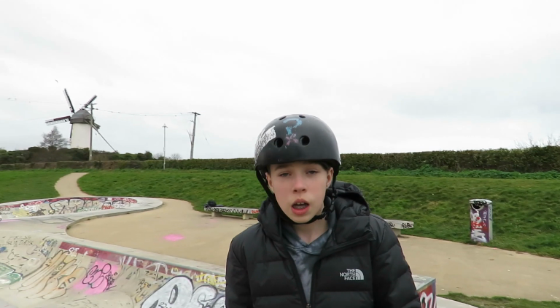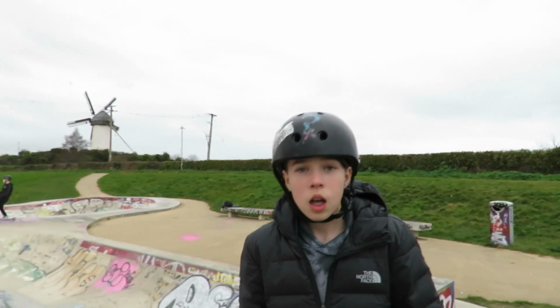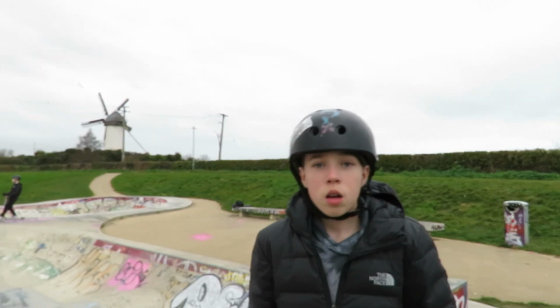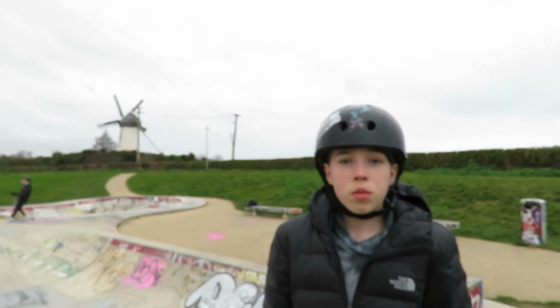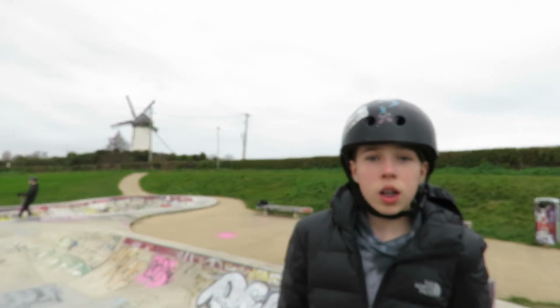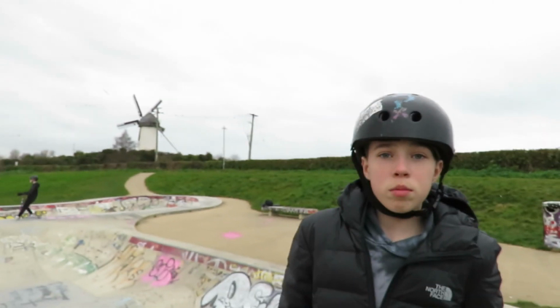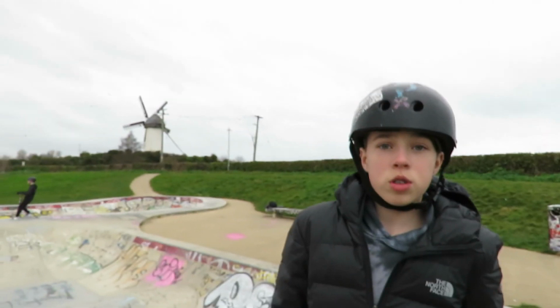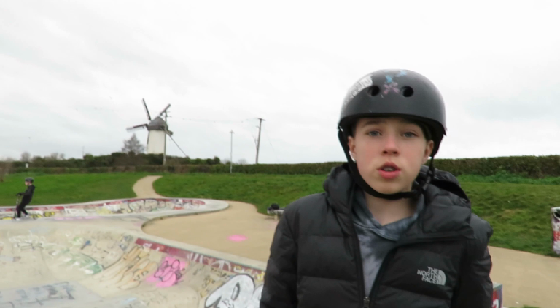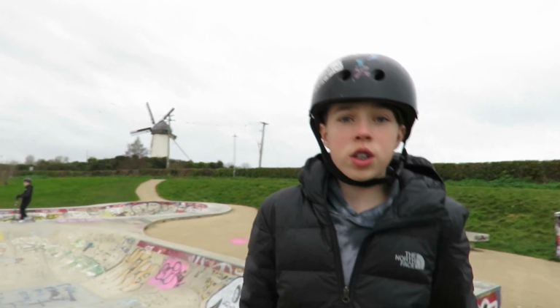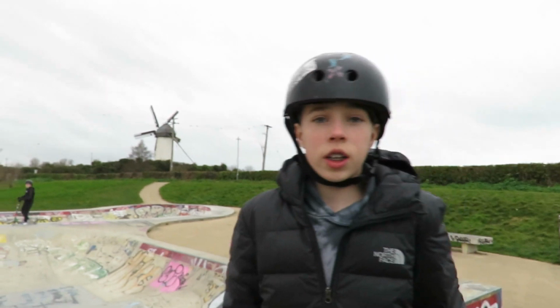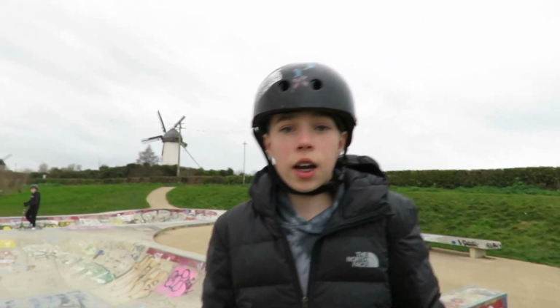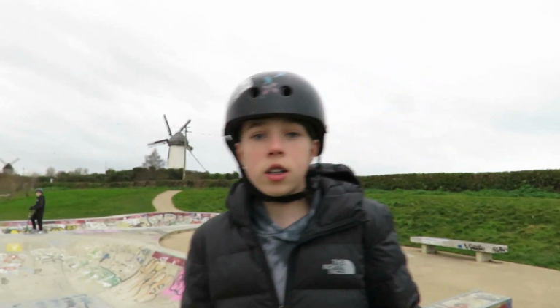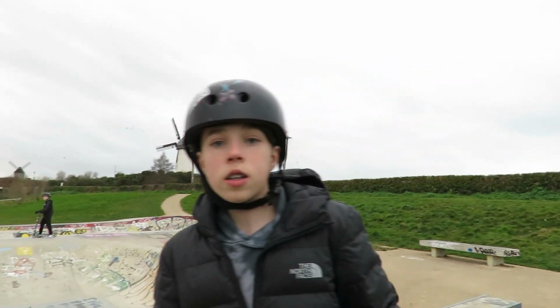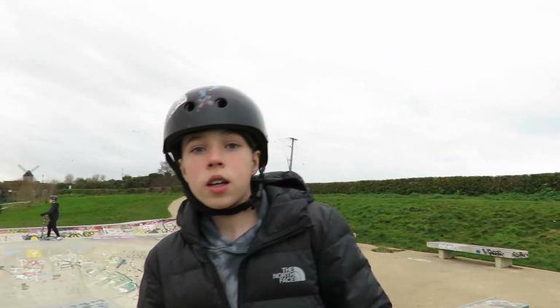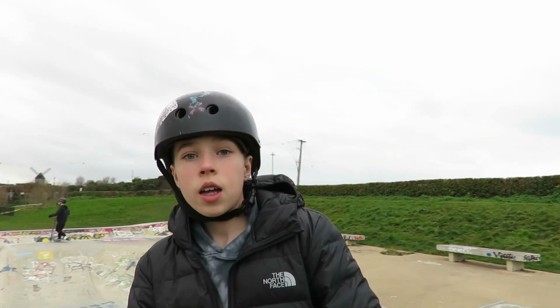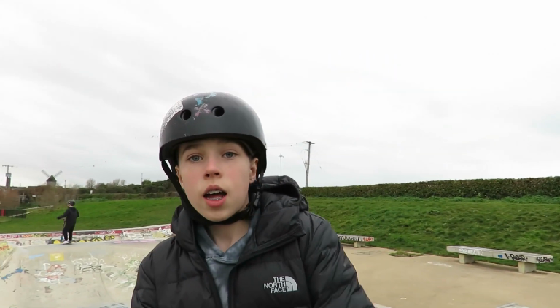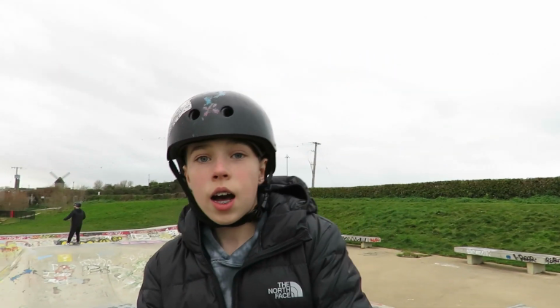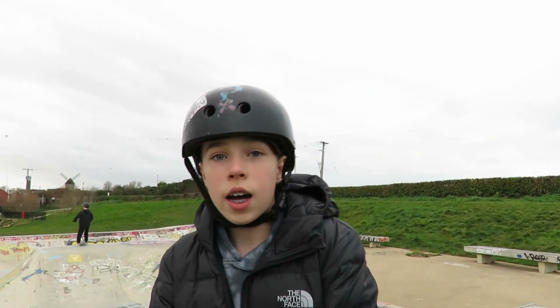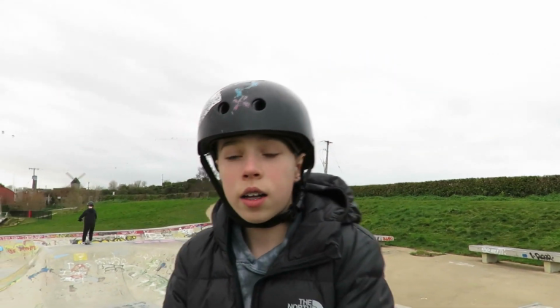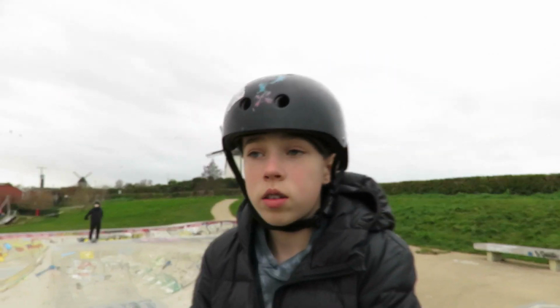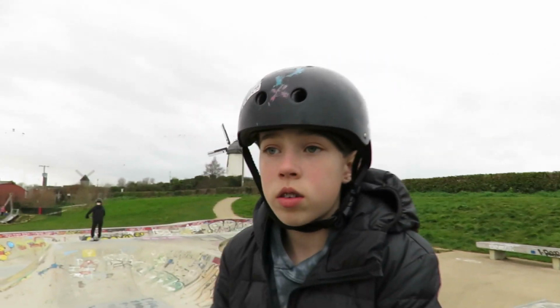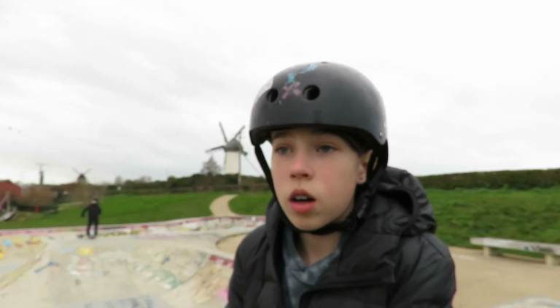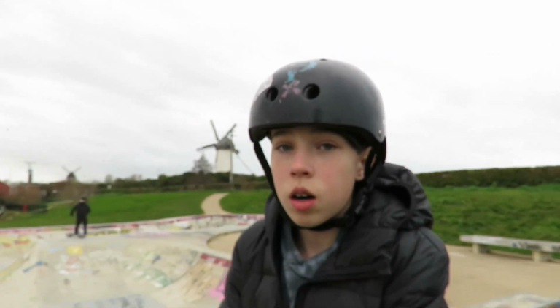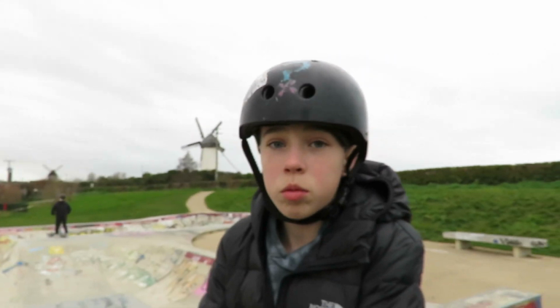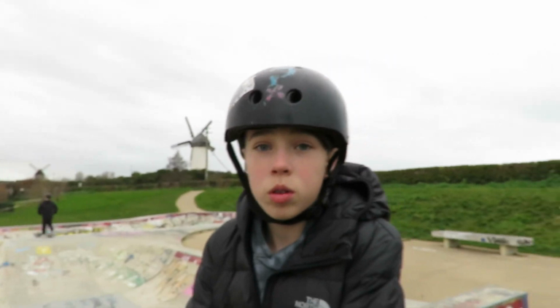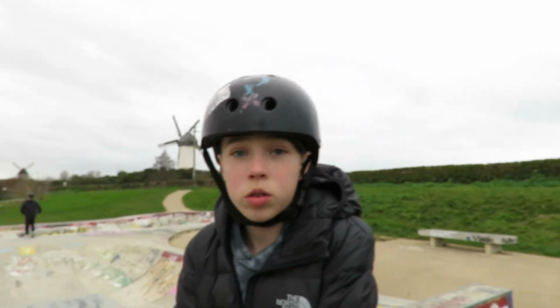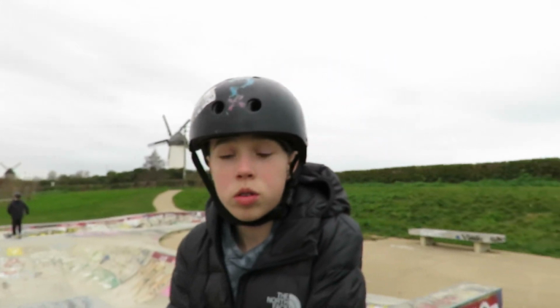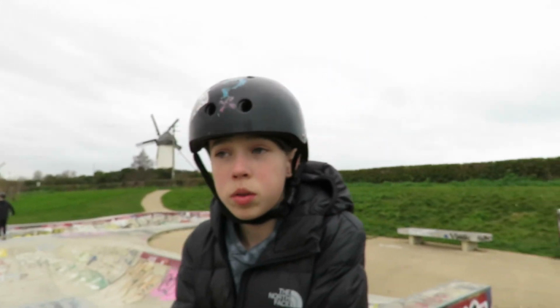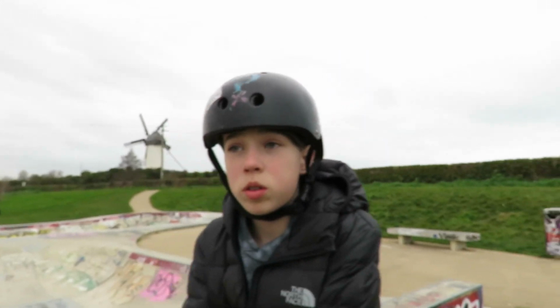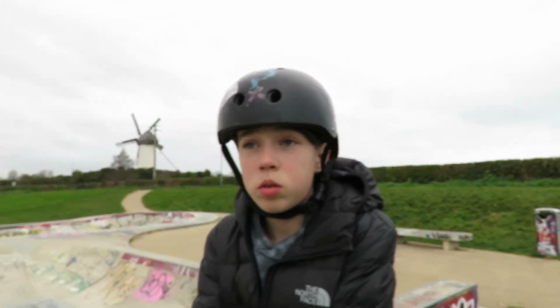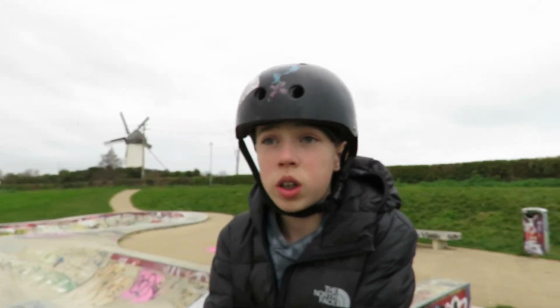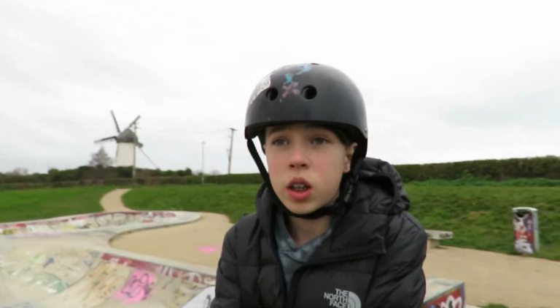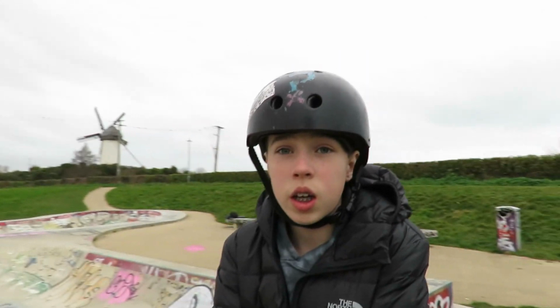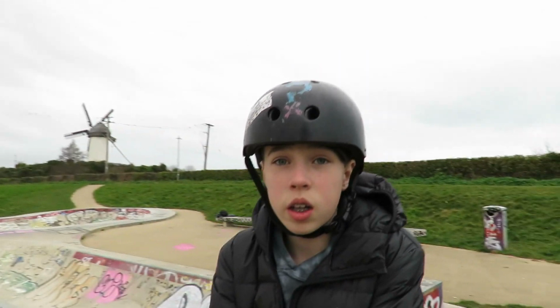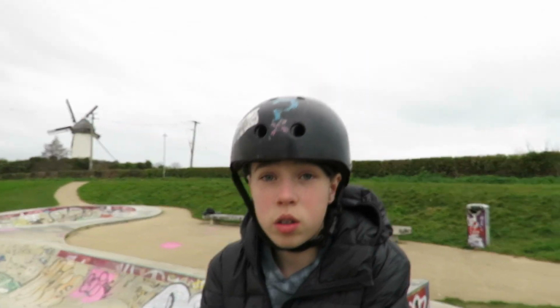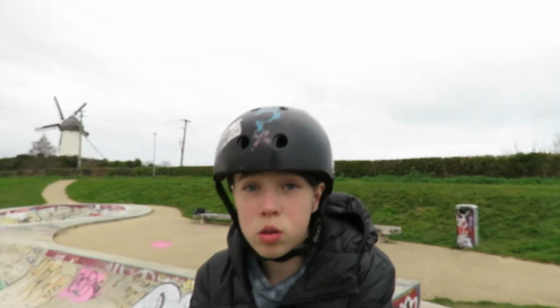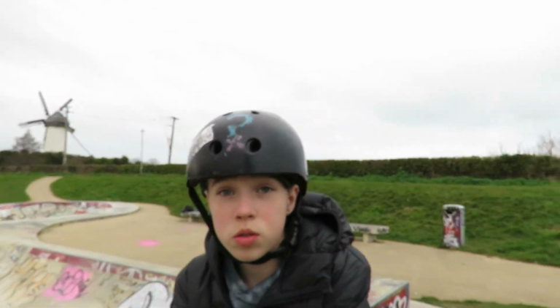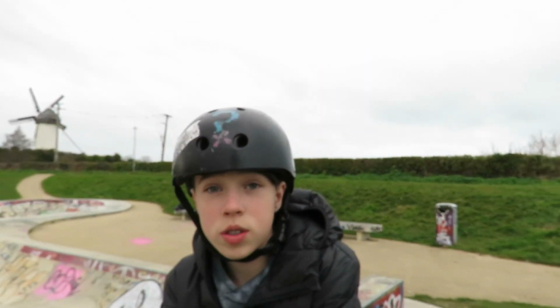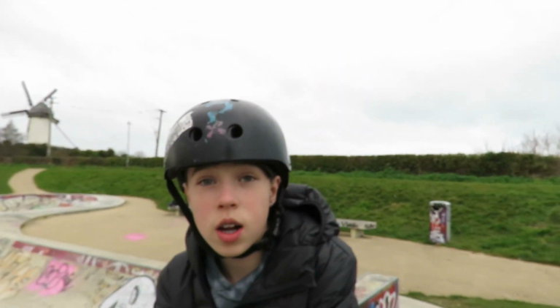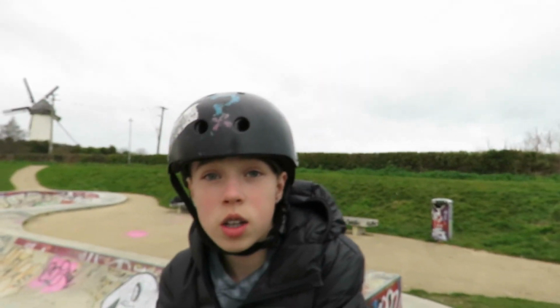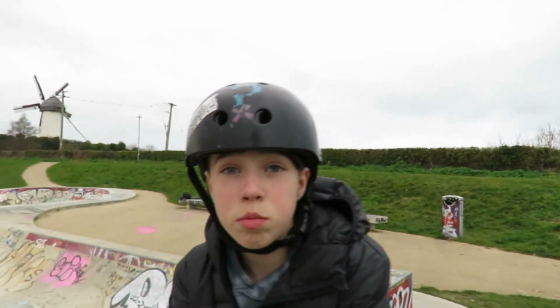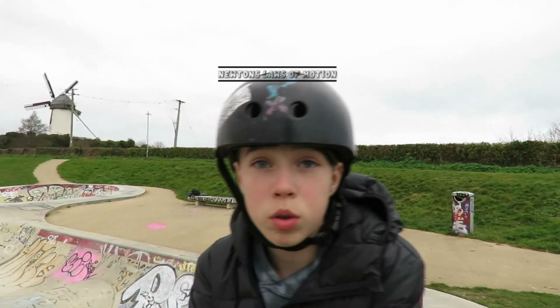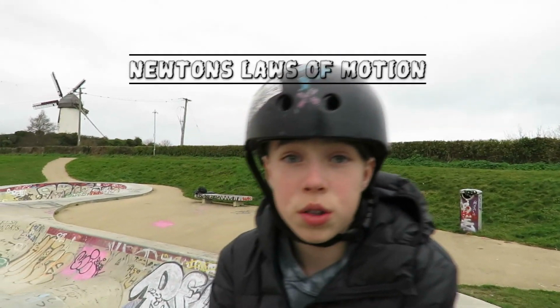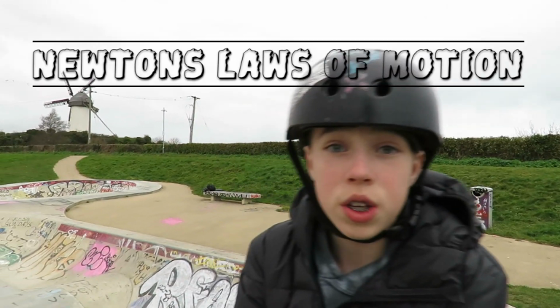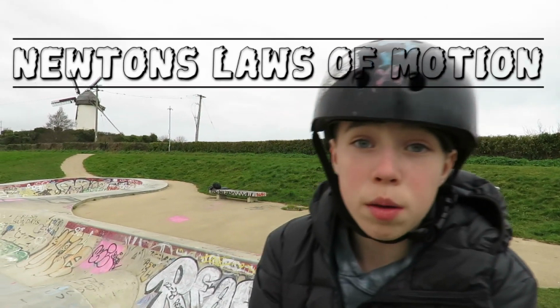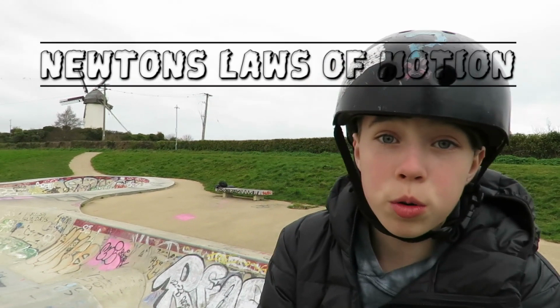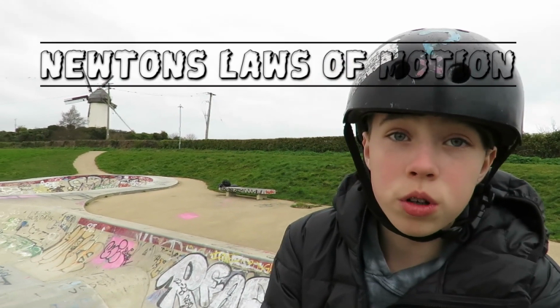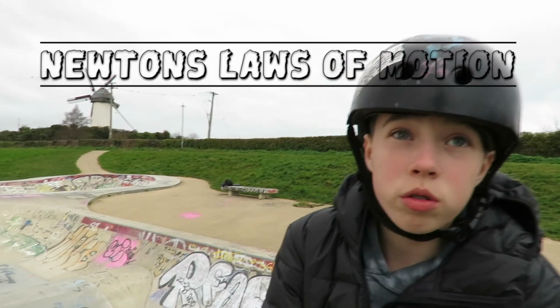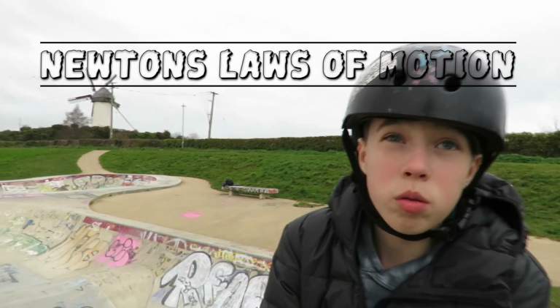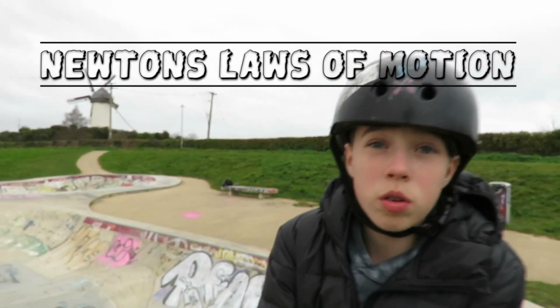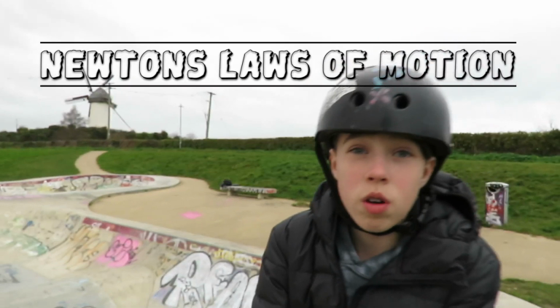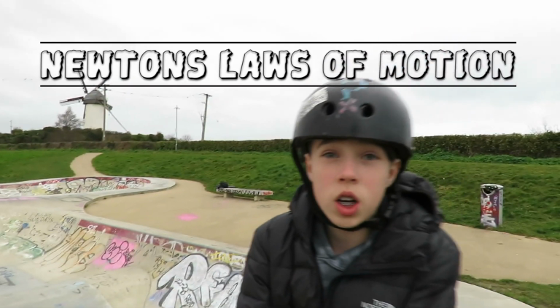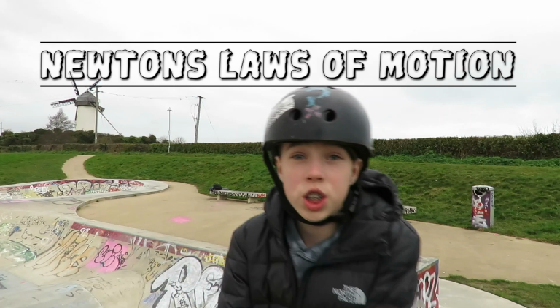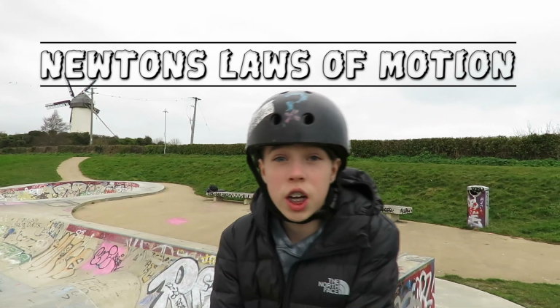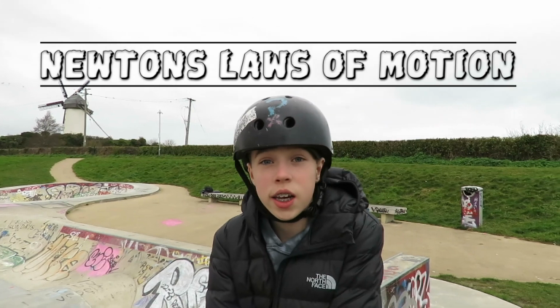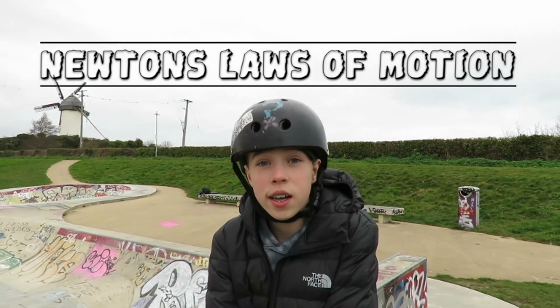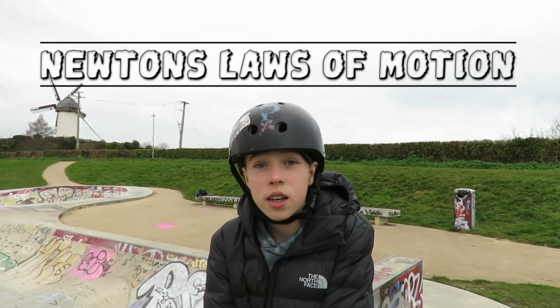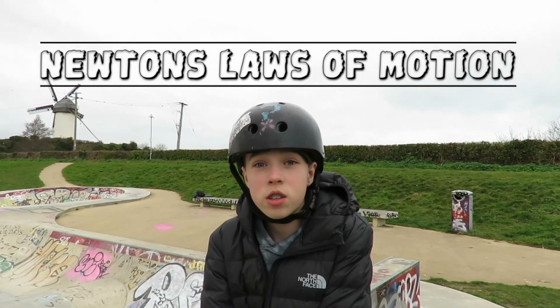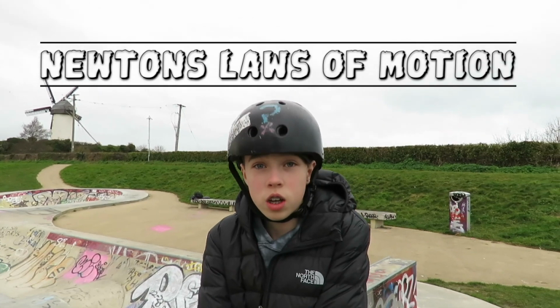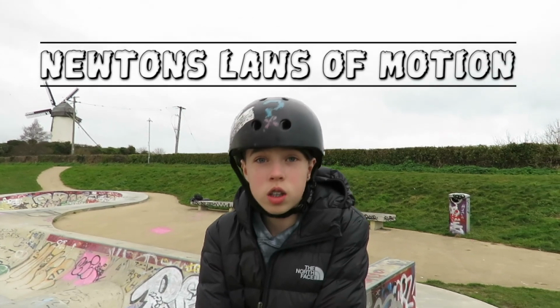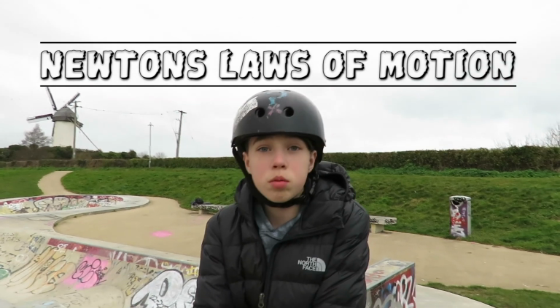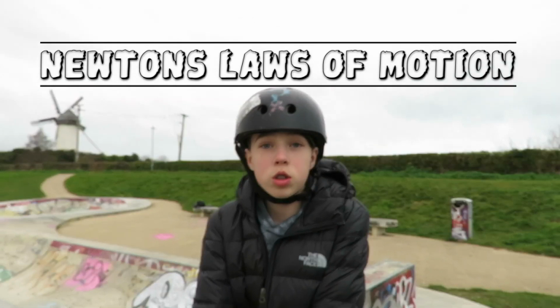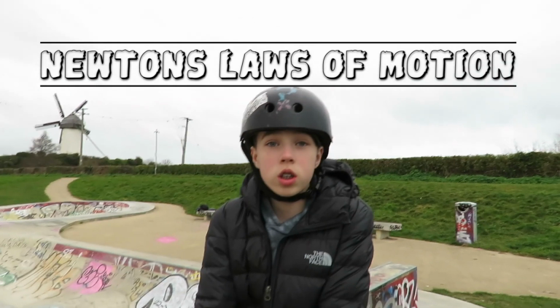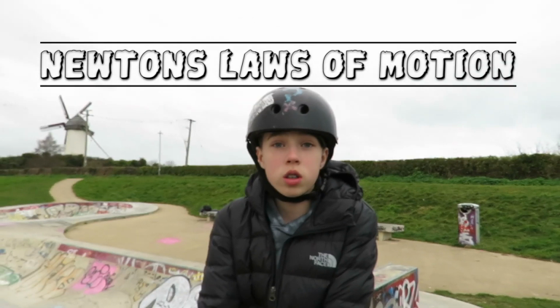My name is Tristan Gannon and I'm going to be doing Newton's Laws but with a skateboard for my science project.